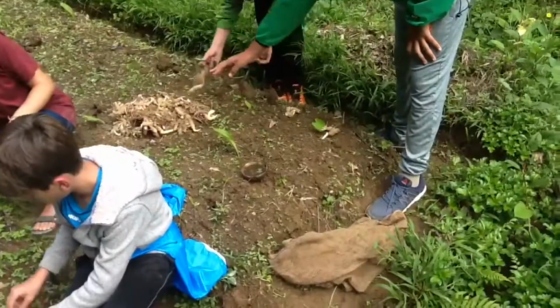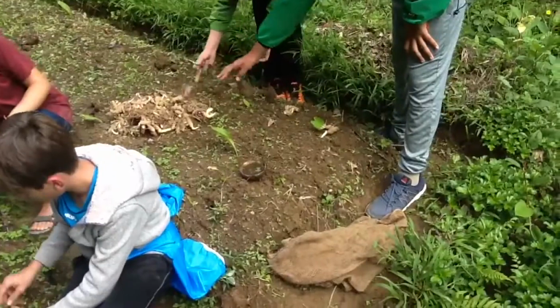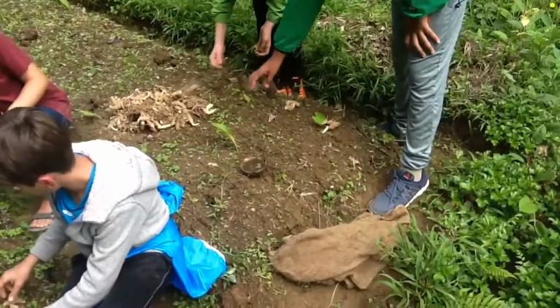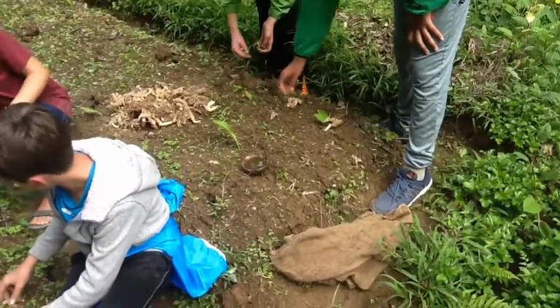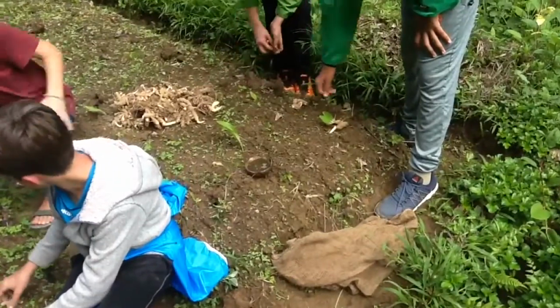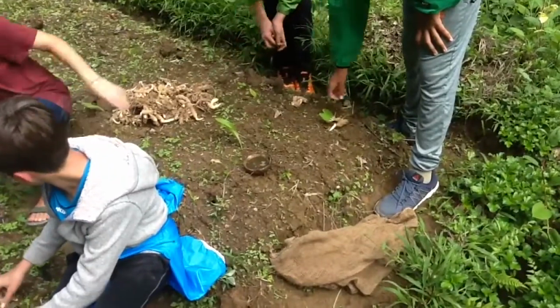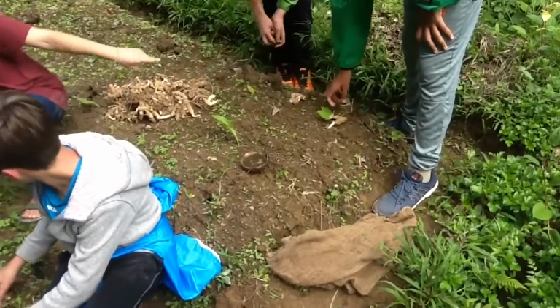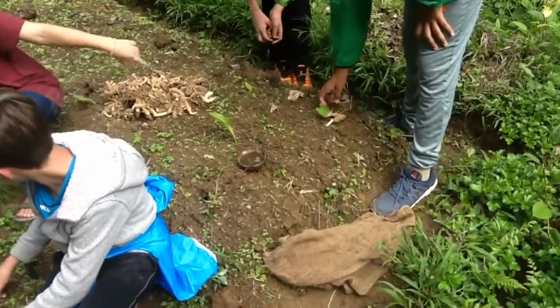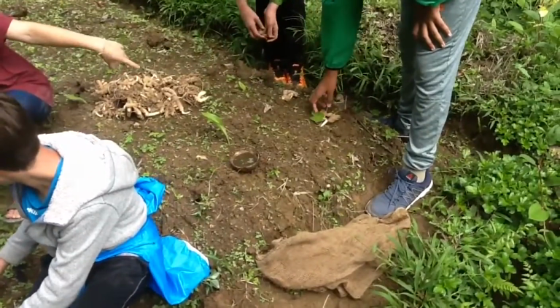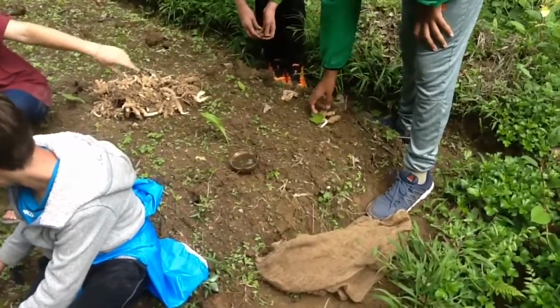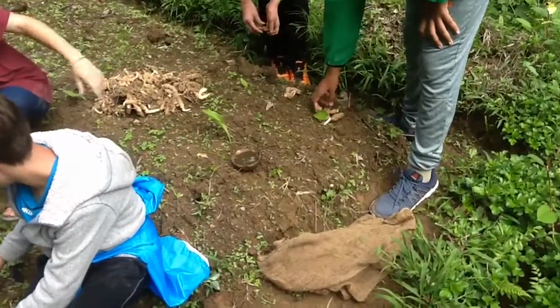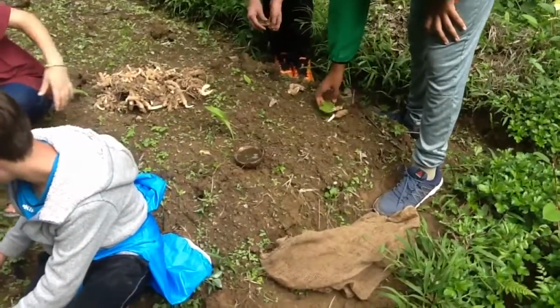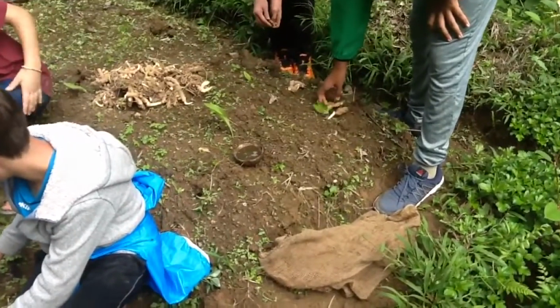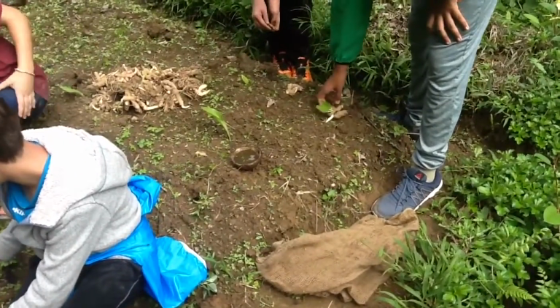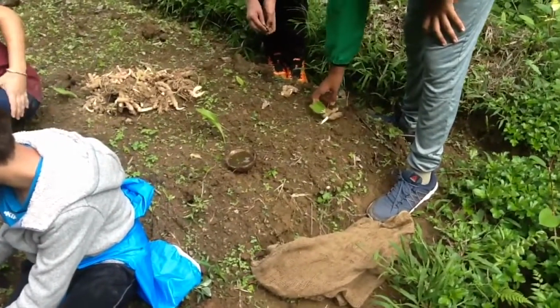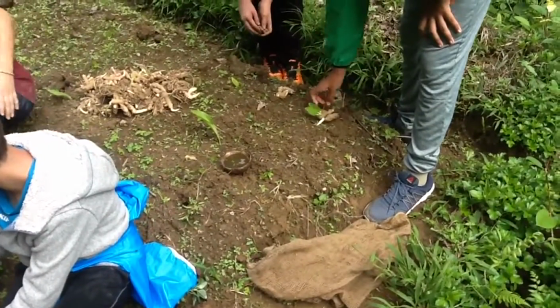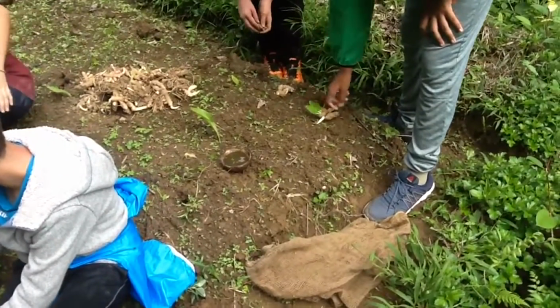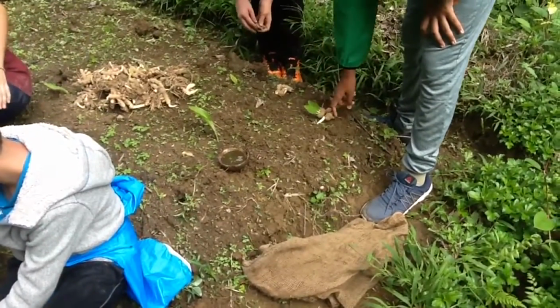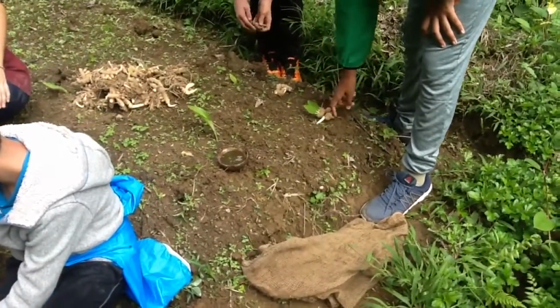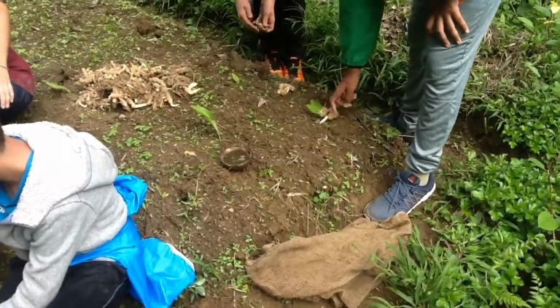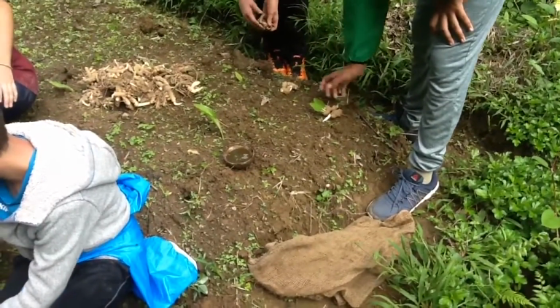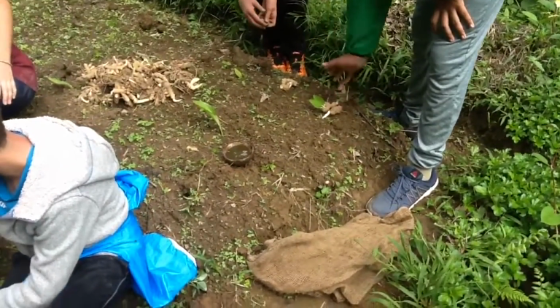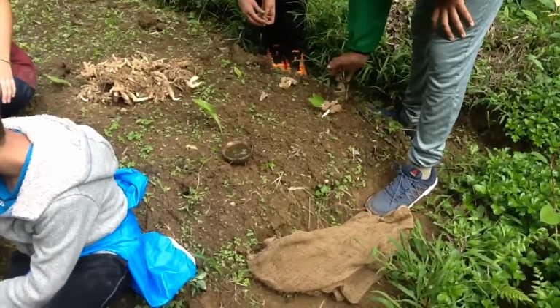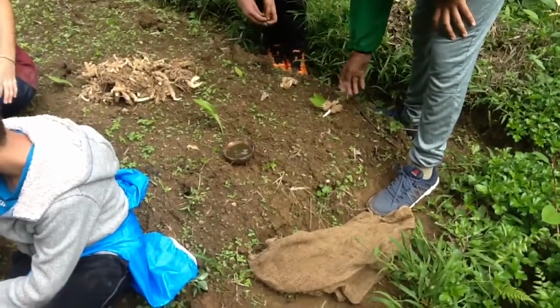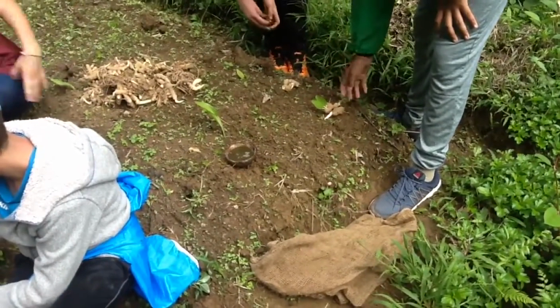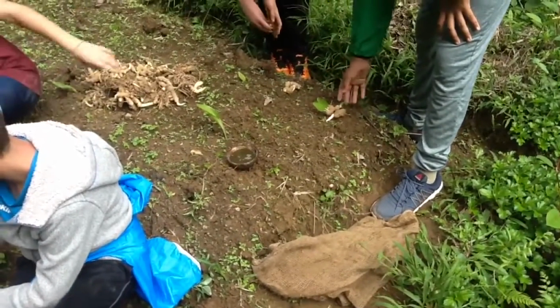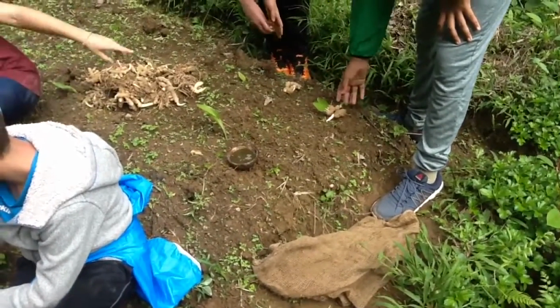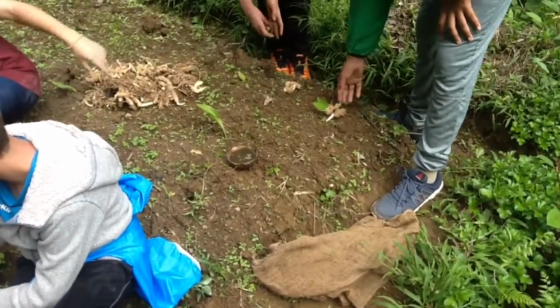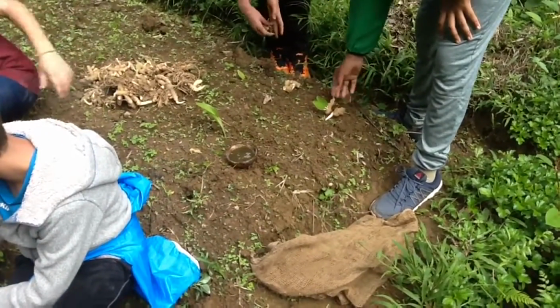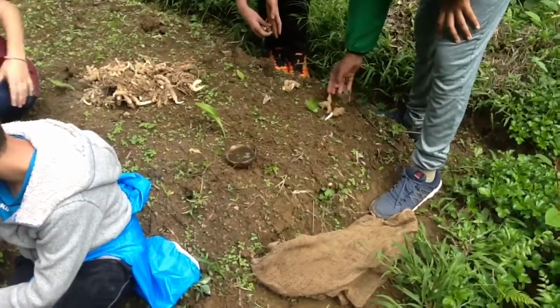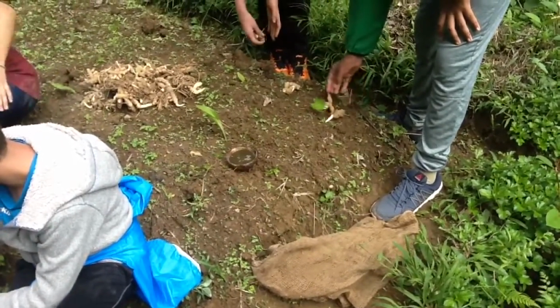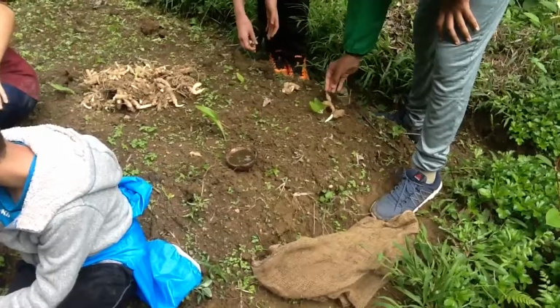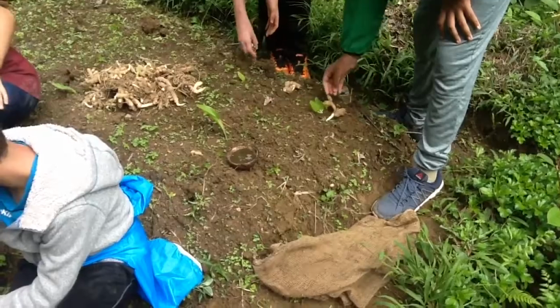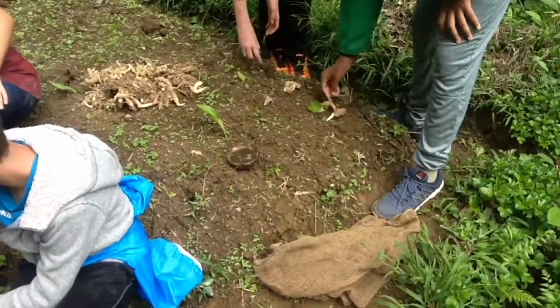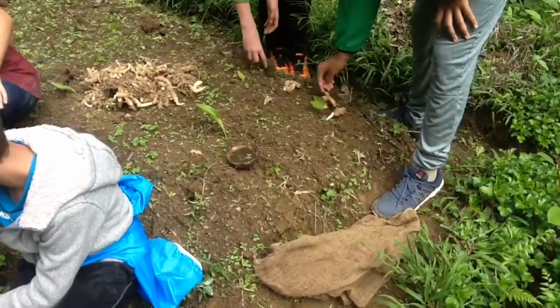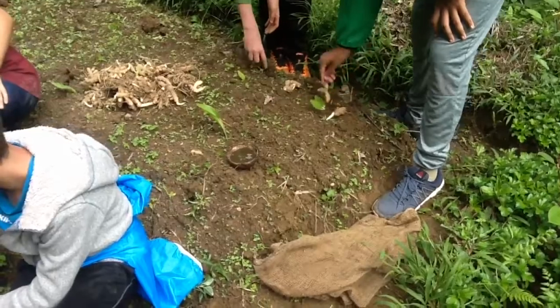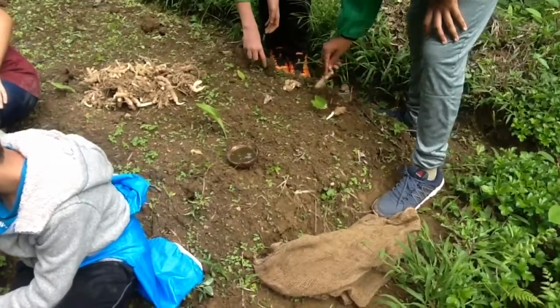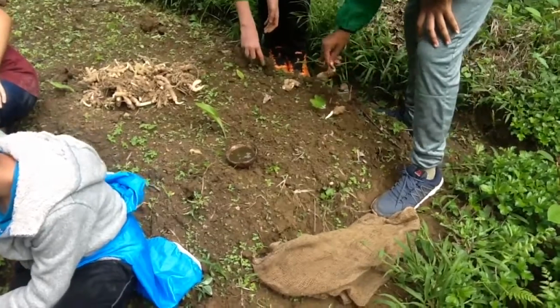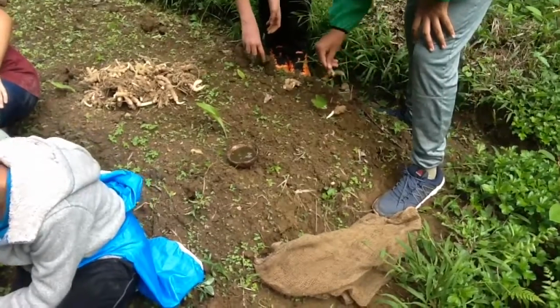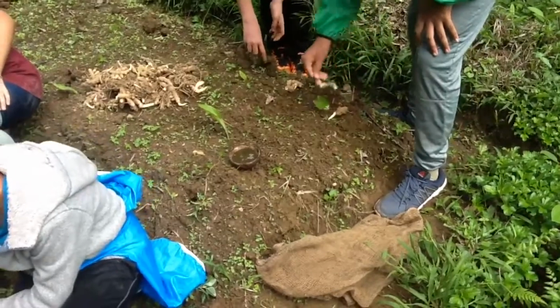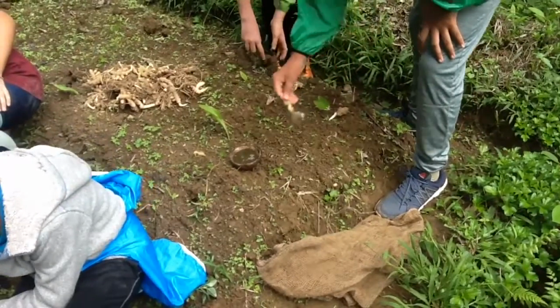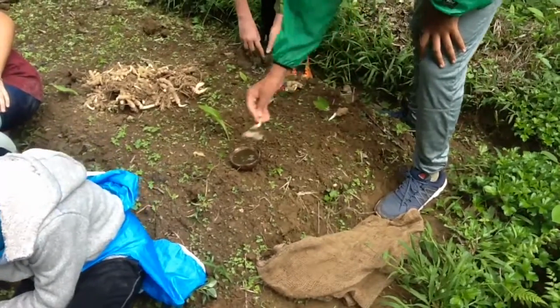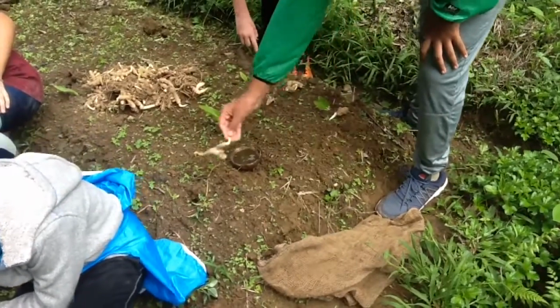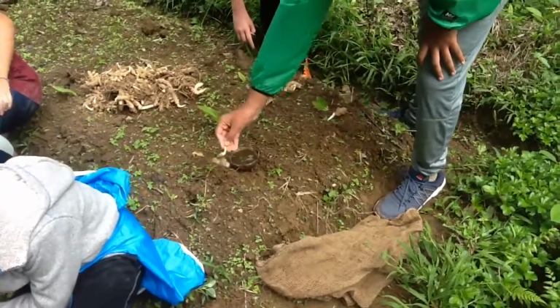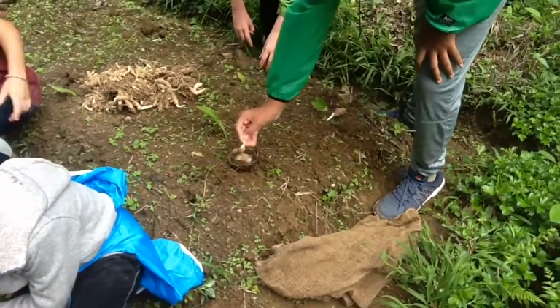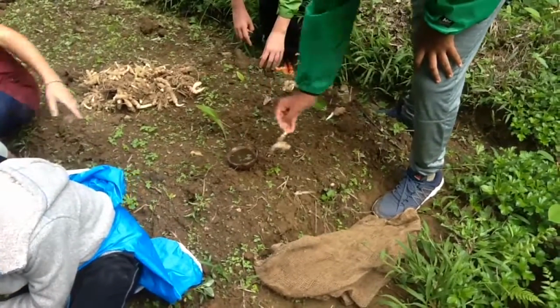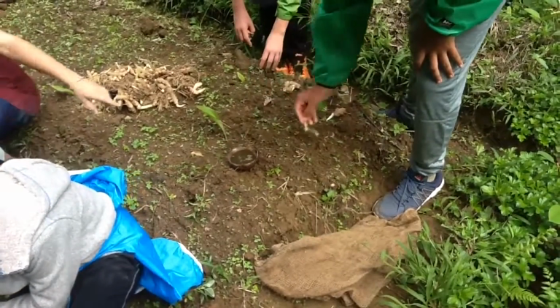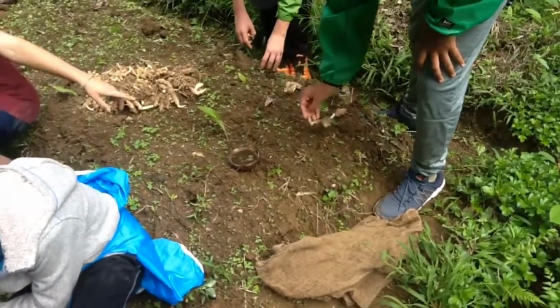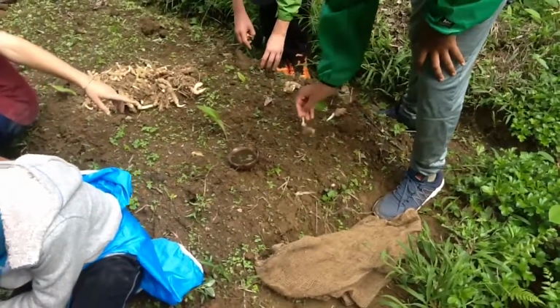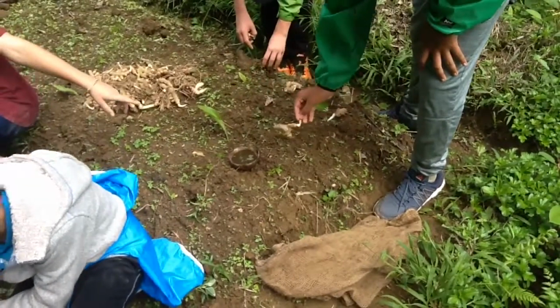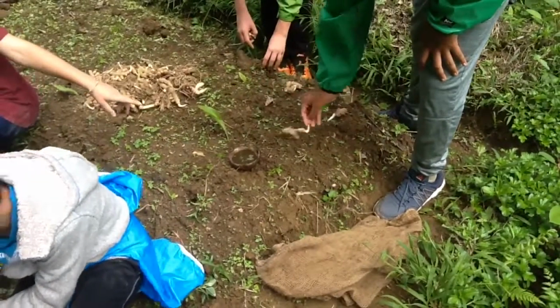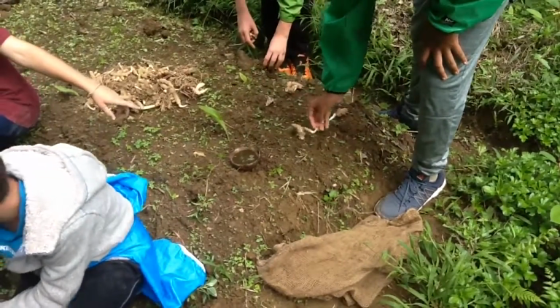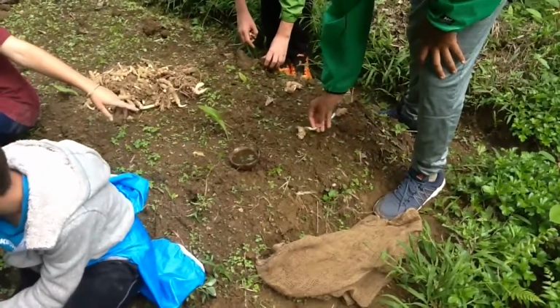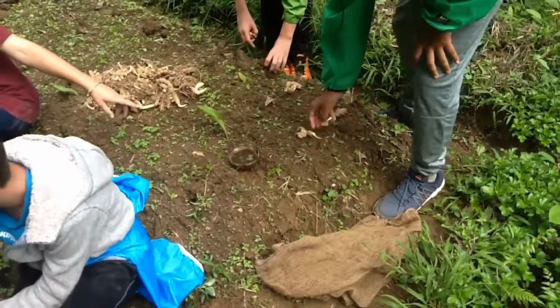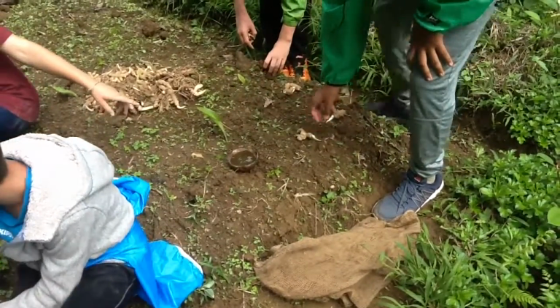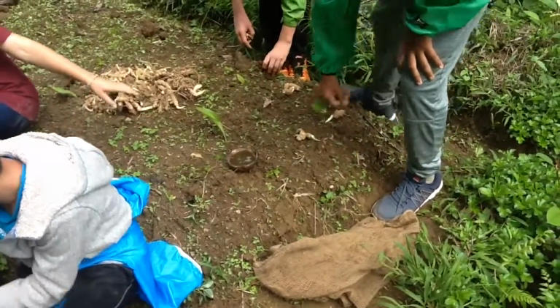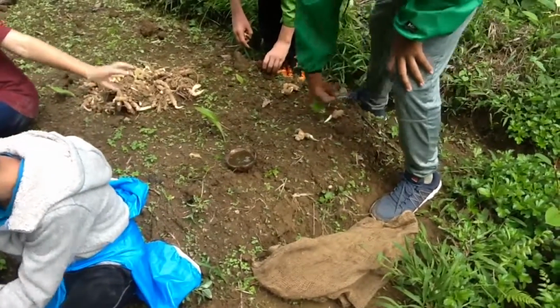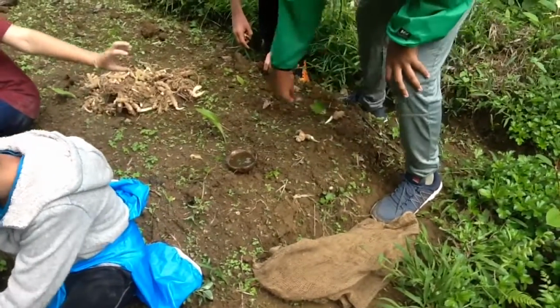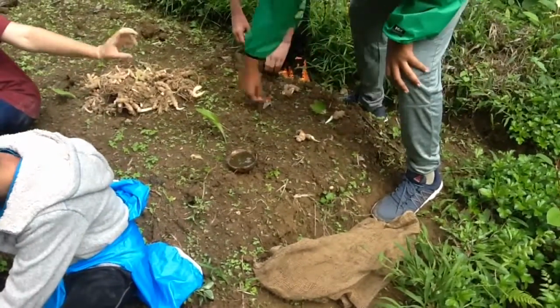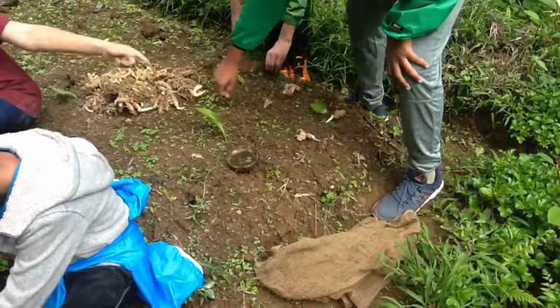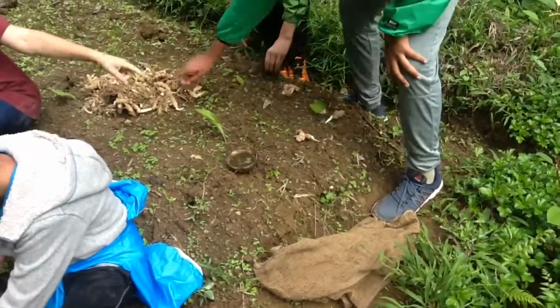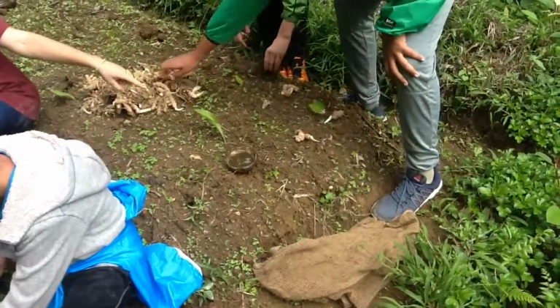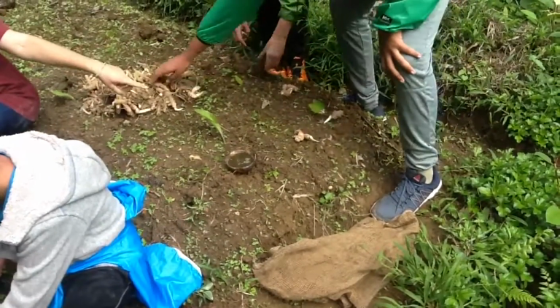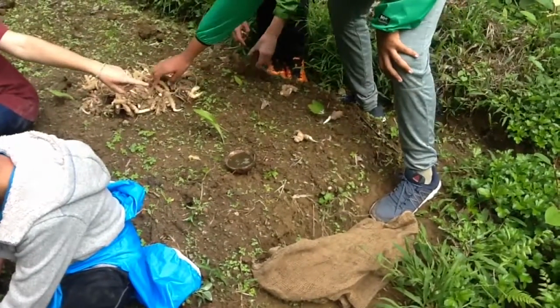Before starting to plant, we place multiple gingers on the bed to efficiently plant them later on. Three to four gingers are placed together.